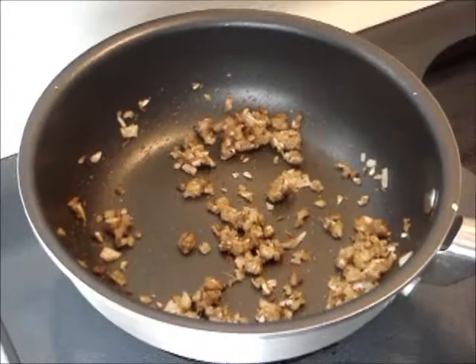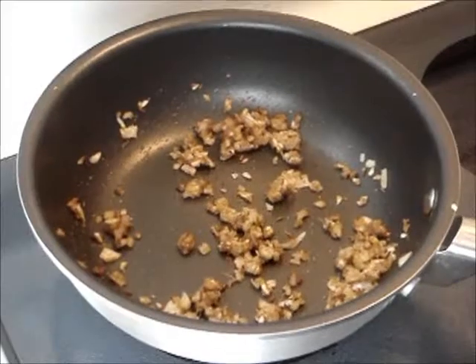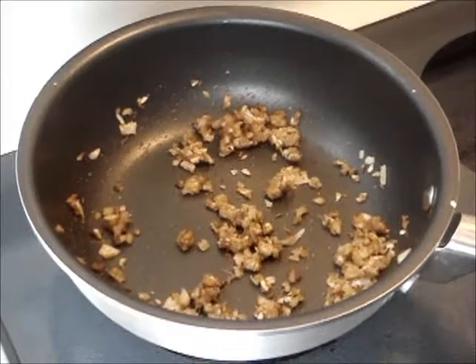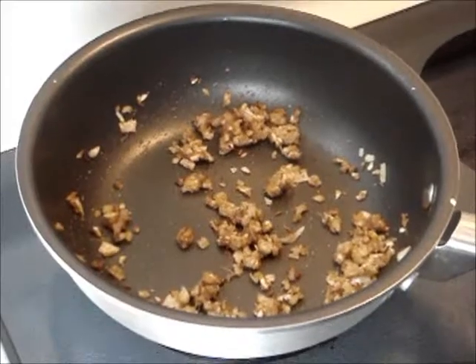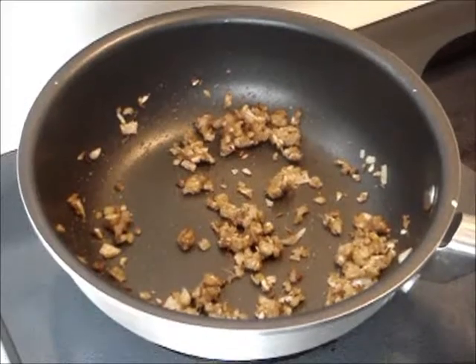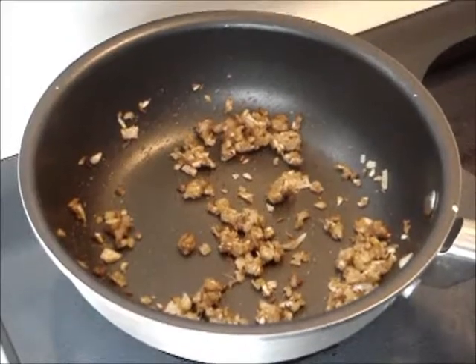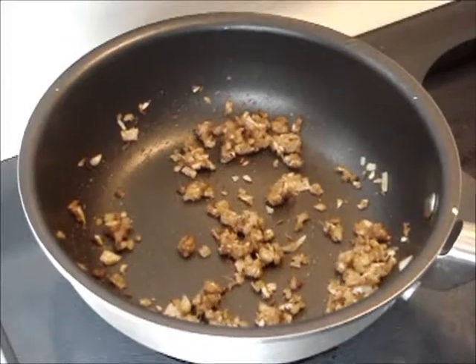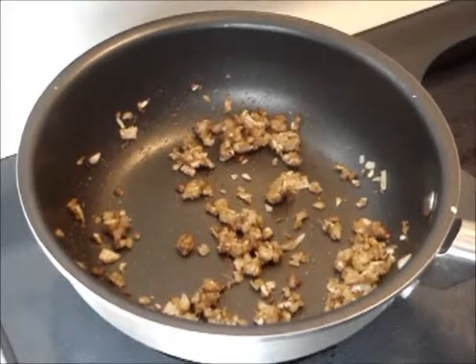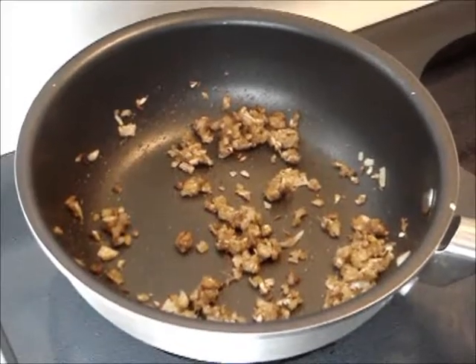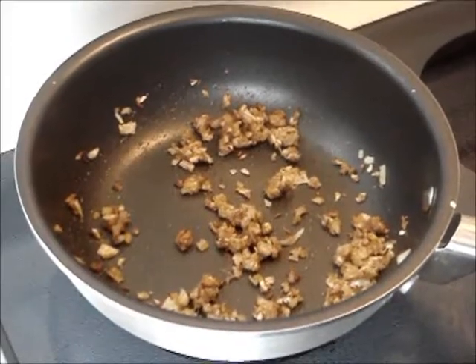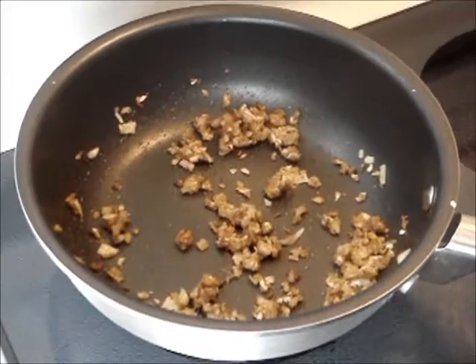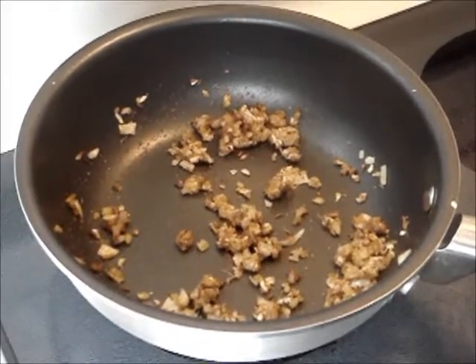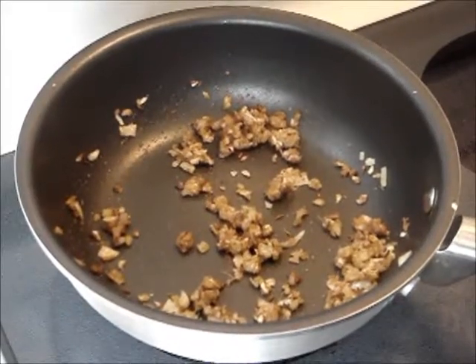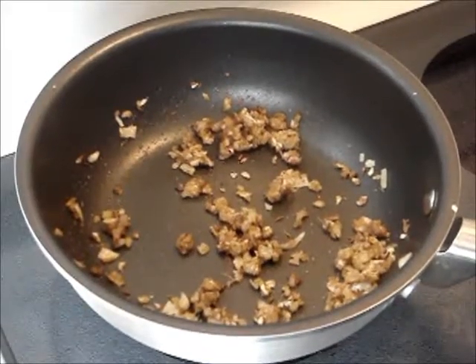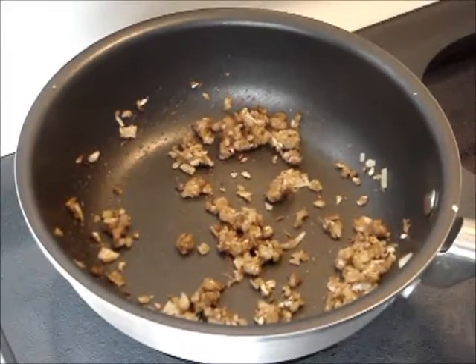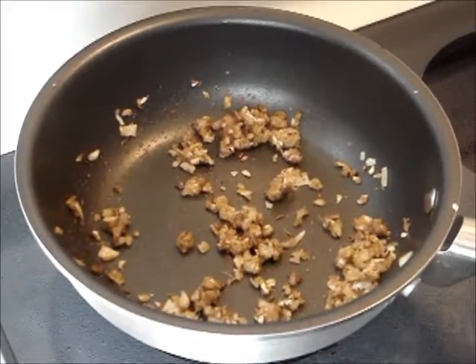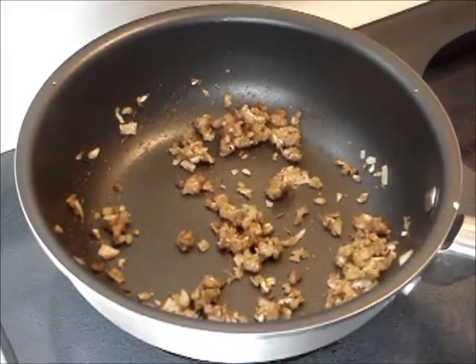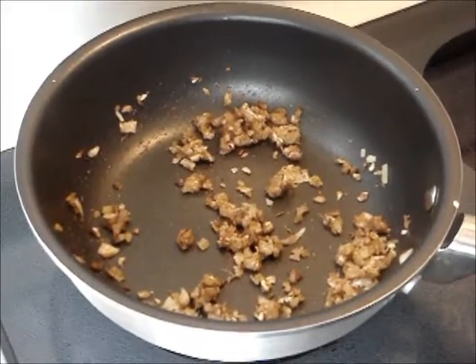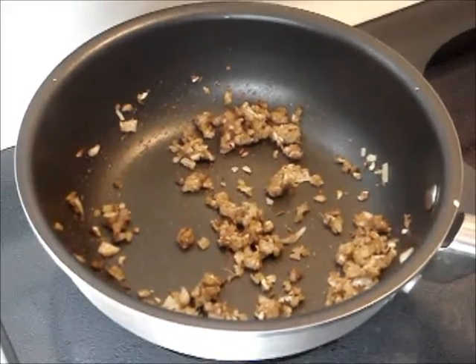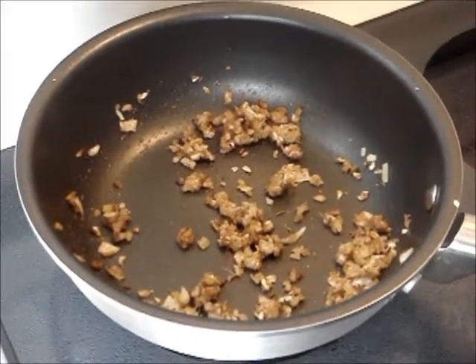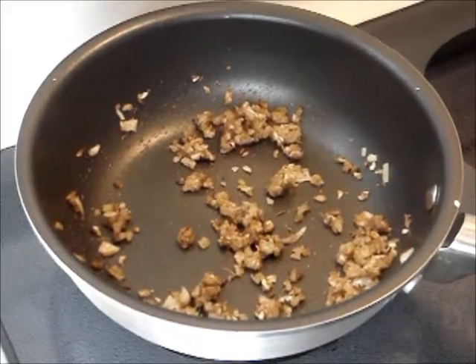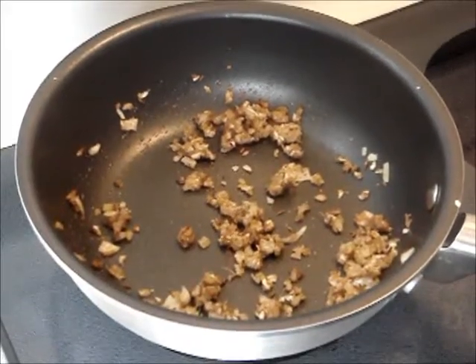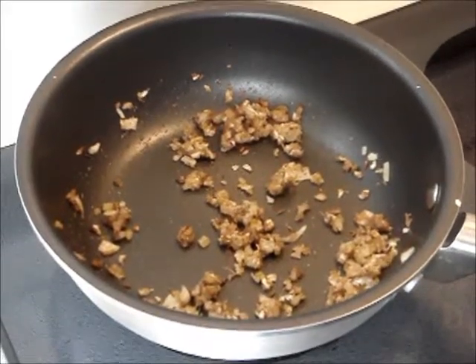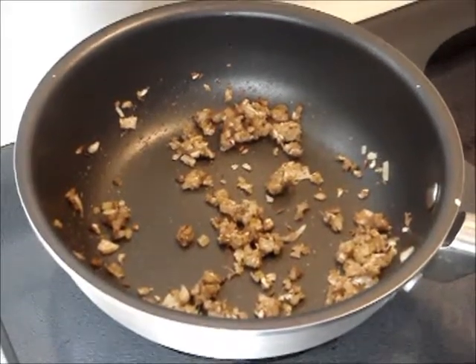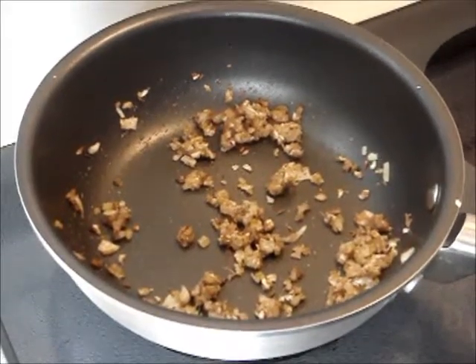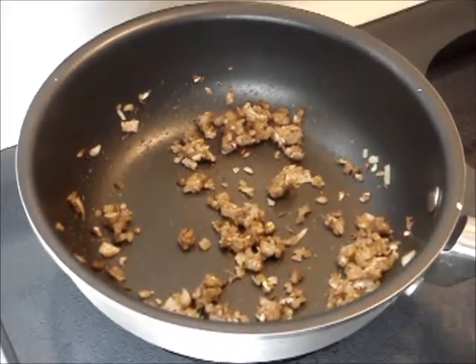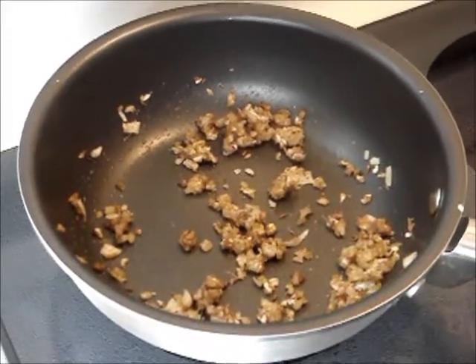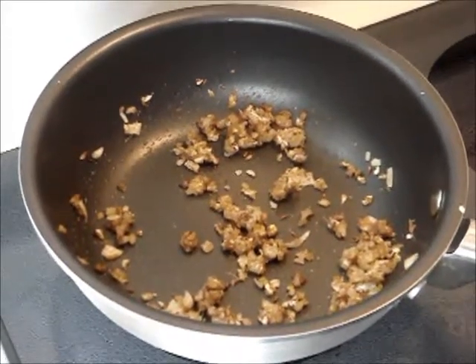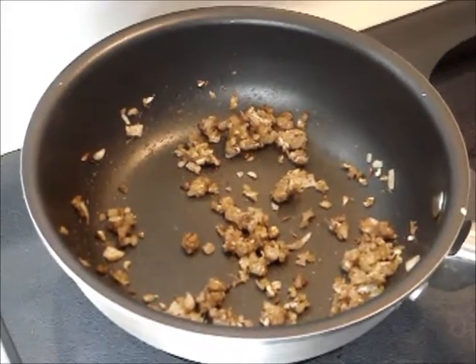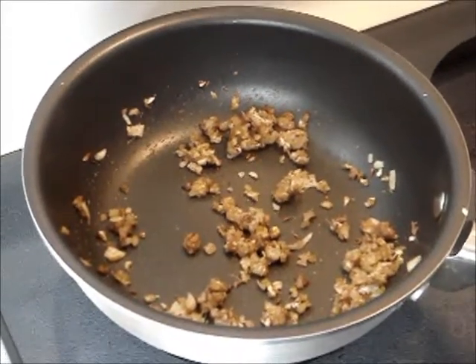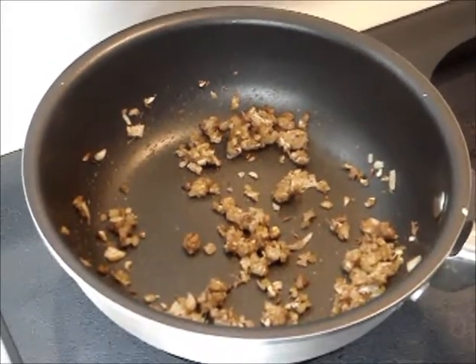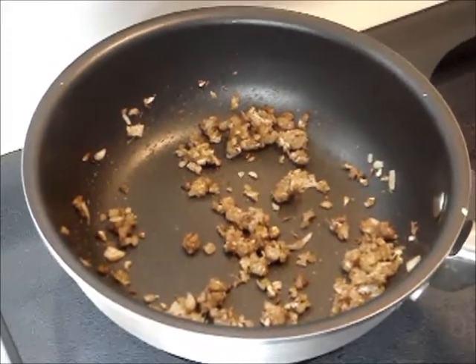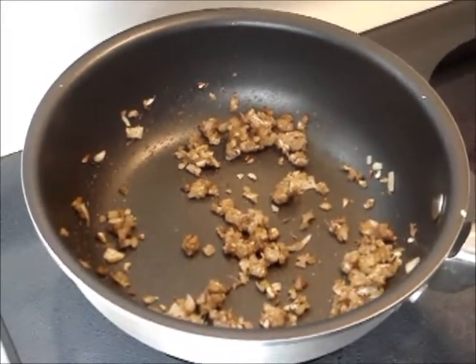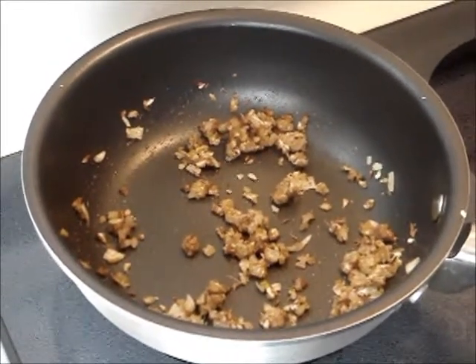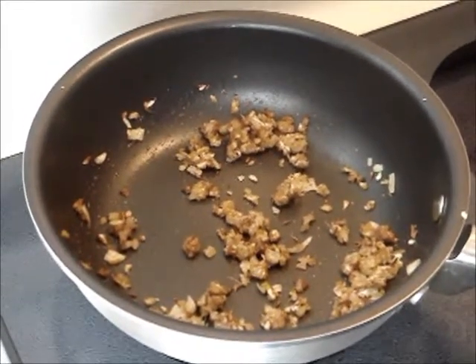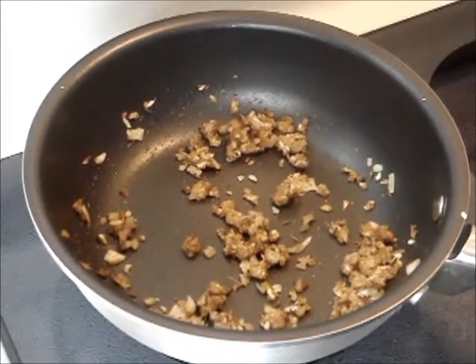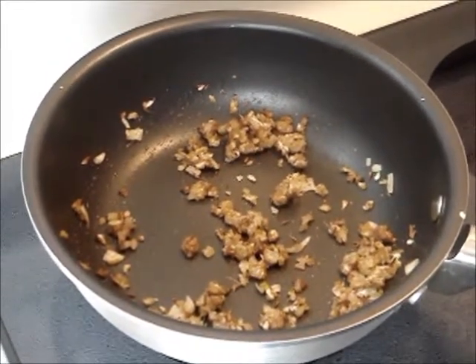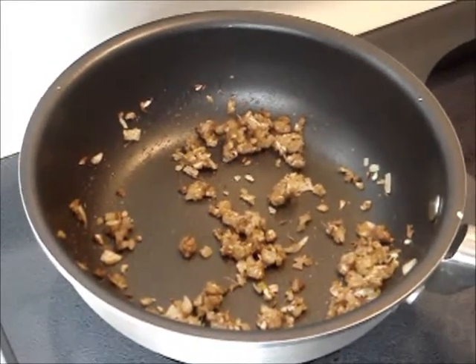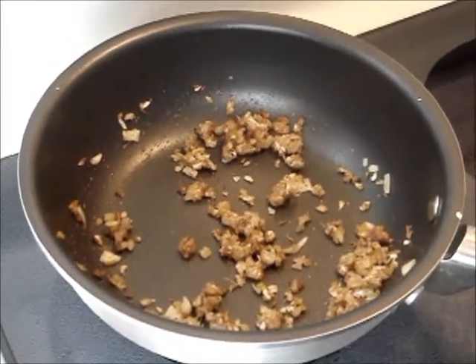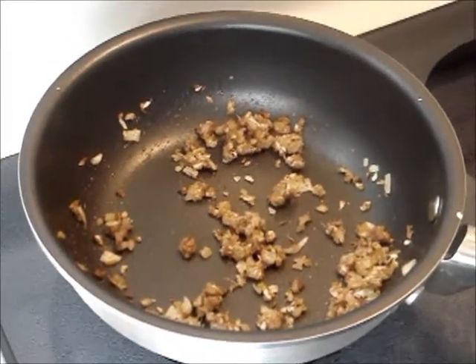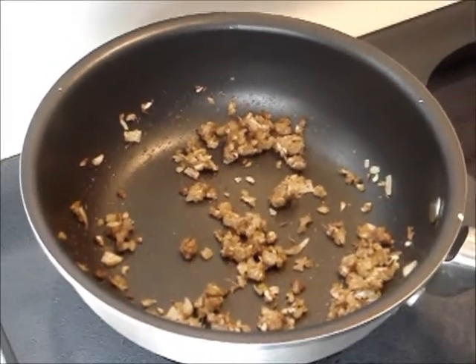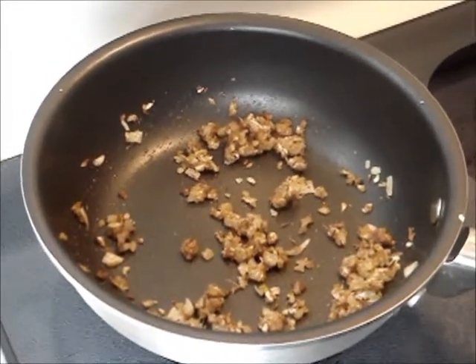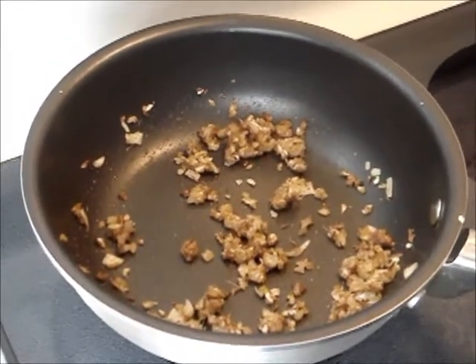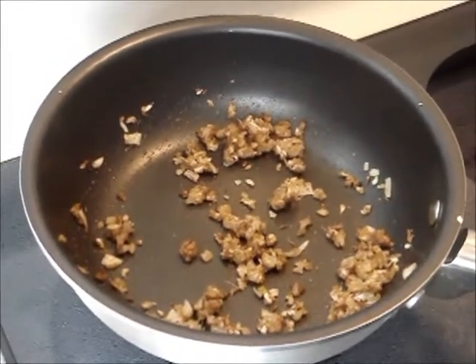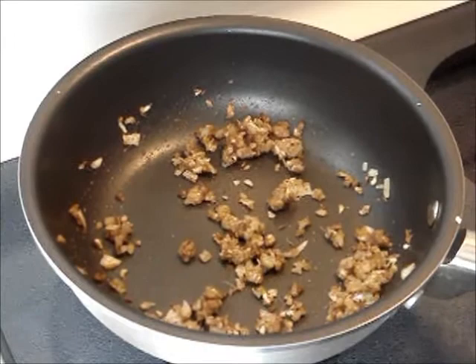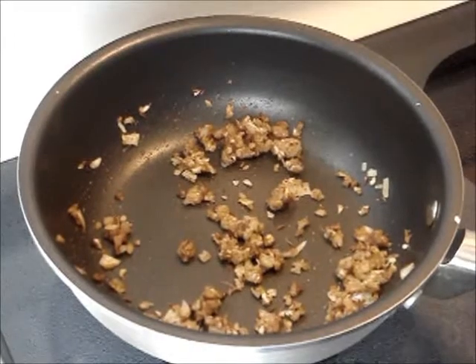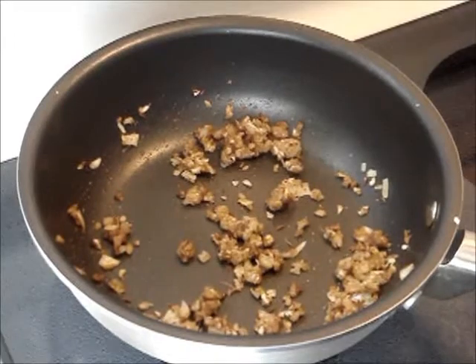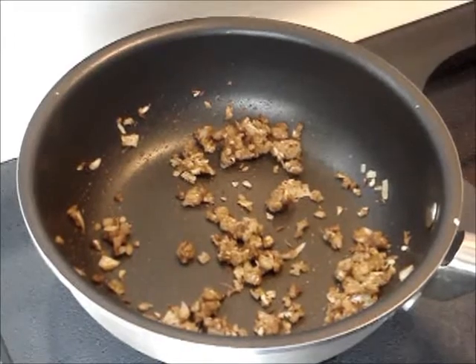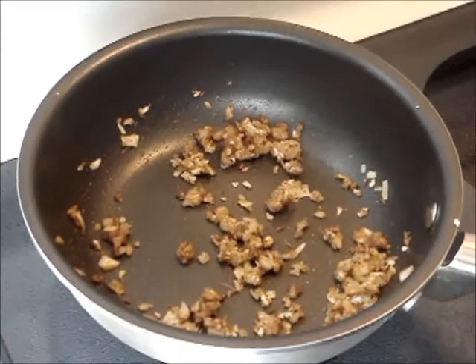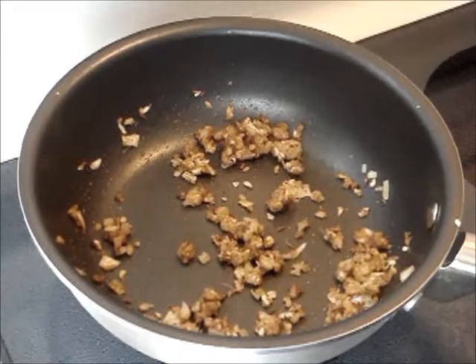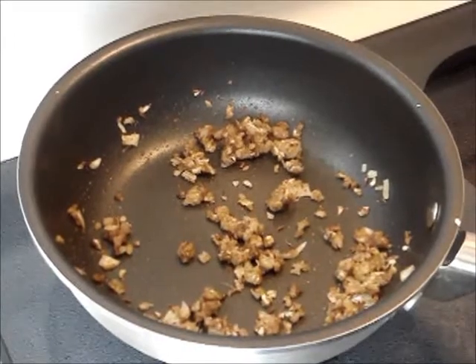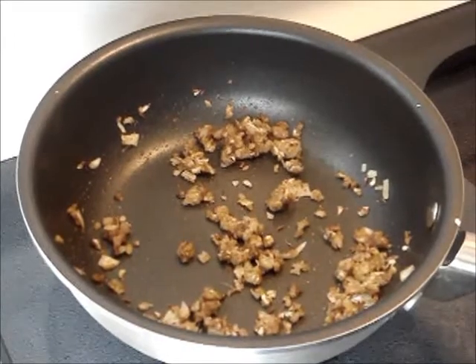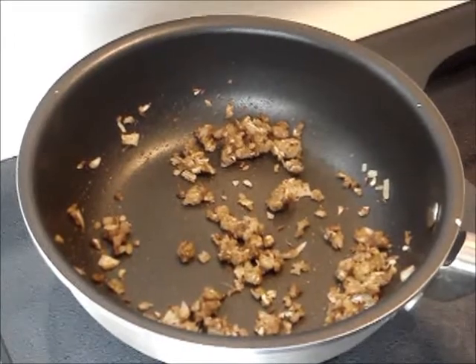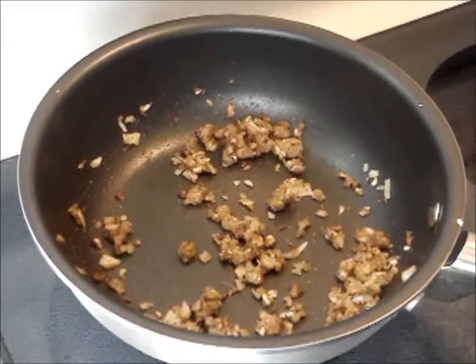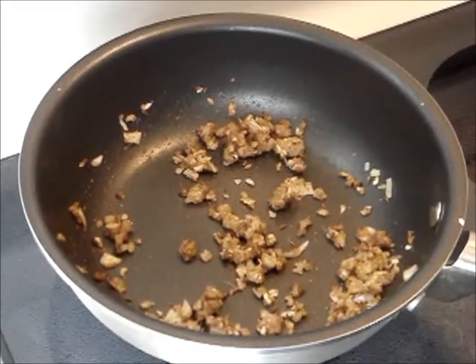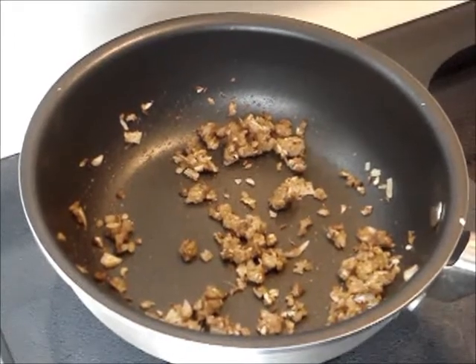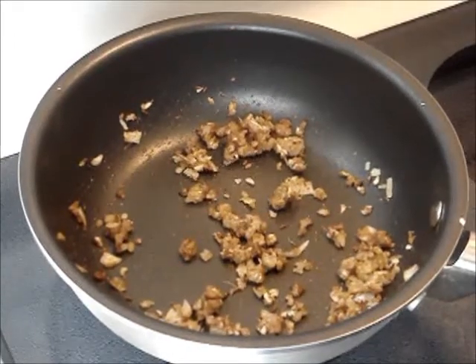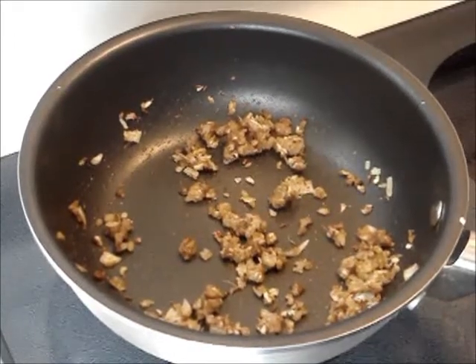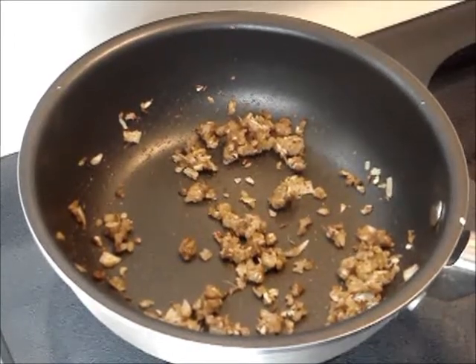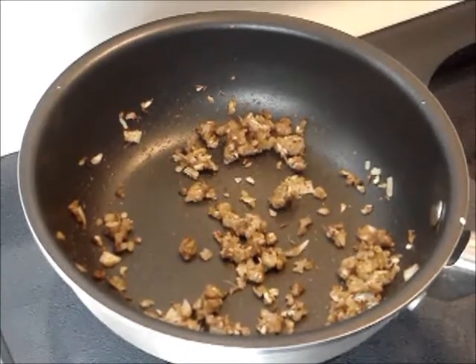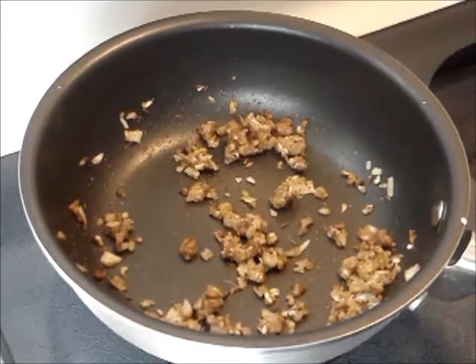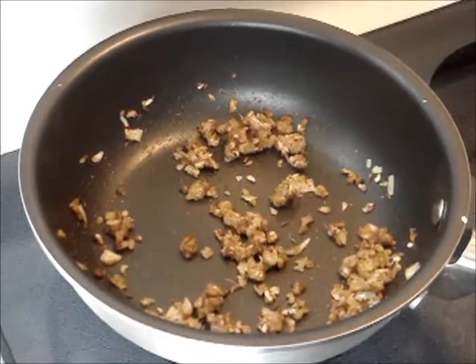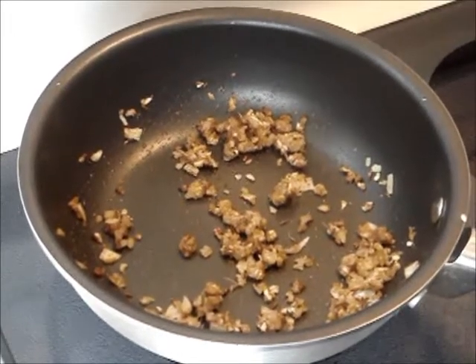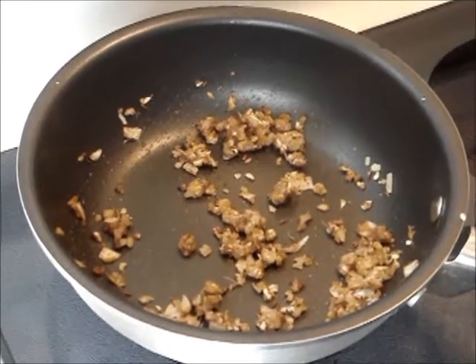Add in the tomato paste, cayenne pepper and turmeric, and stir fry these for 30 seconds.